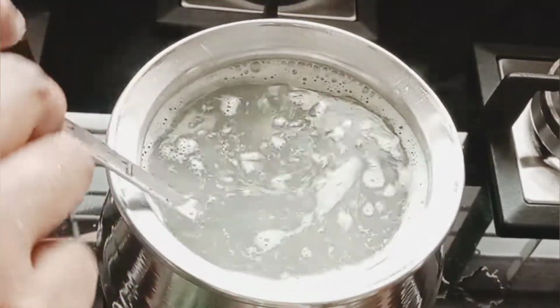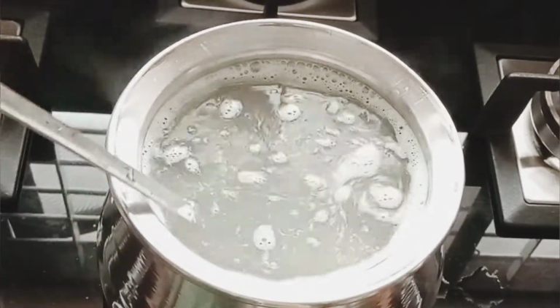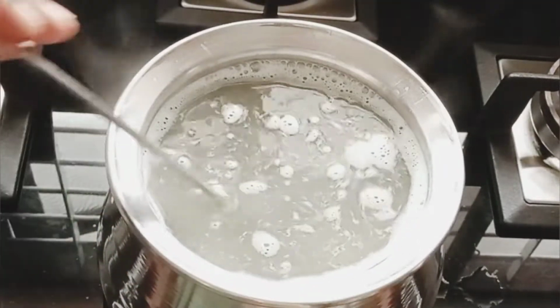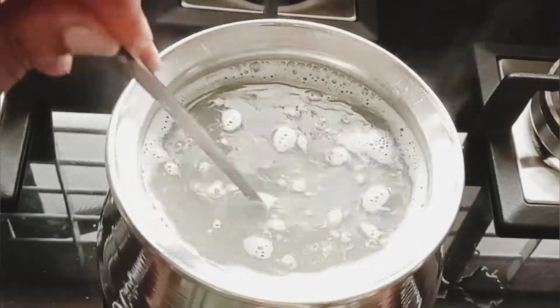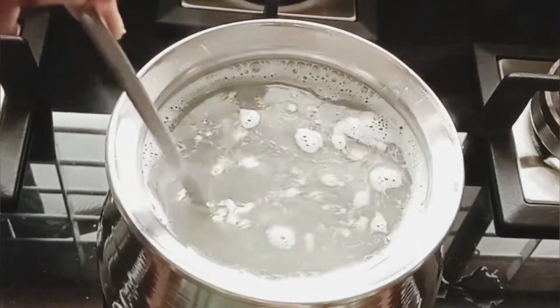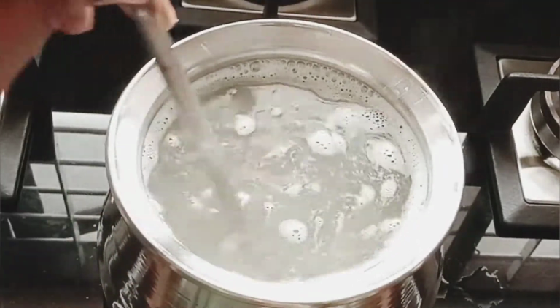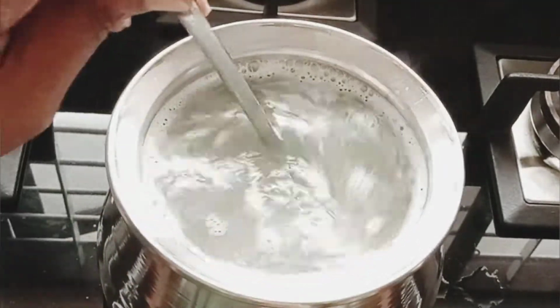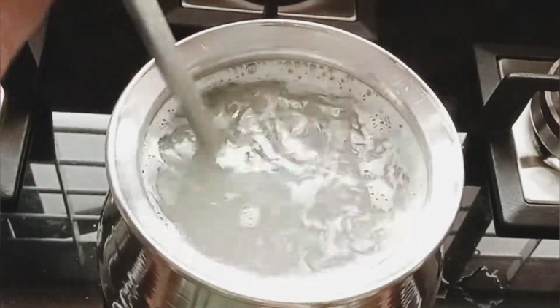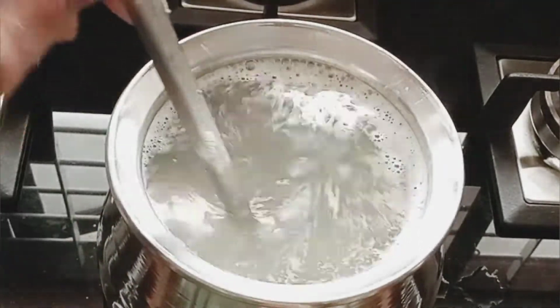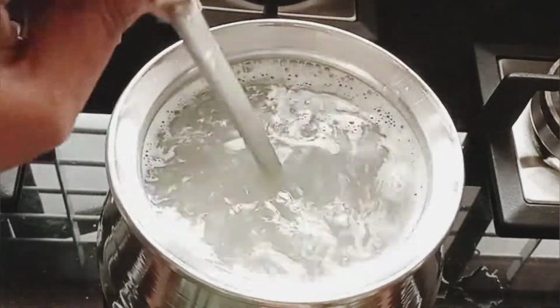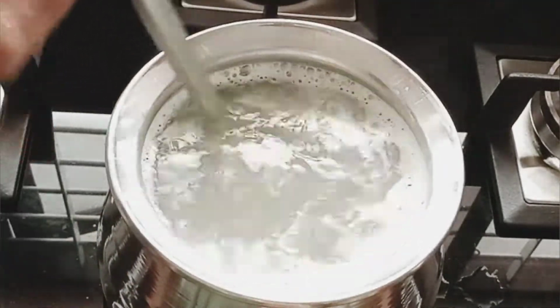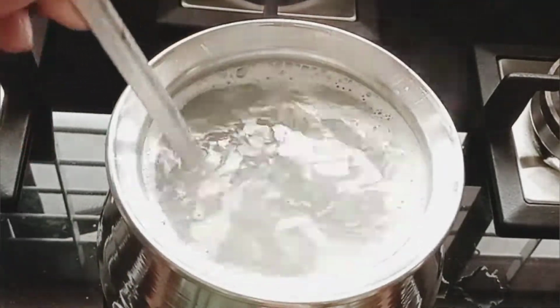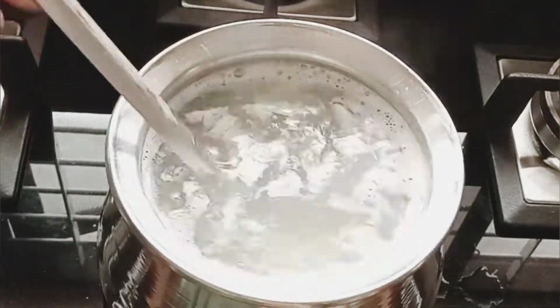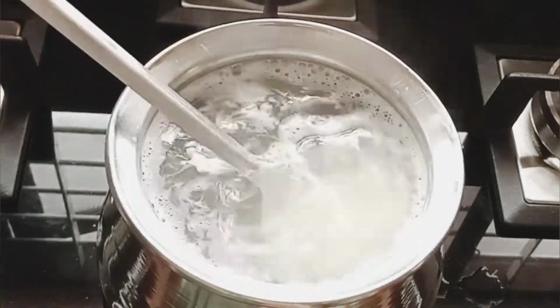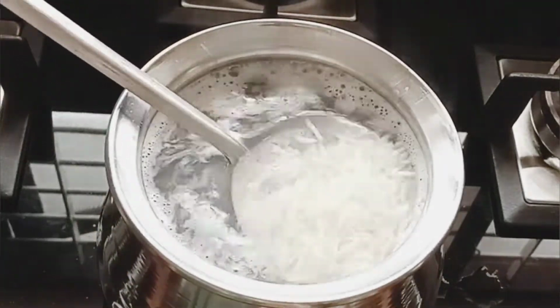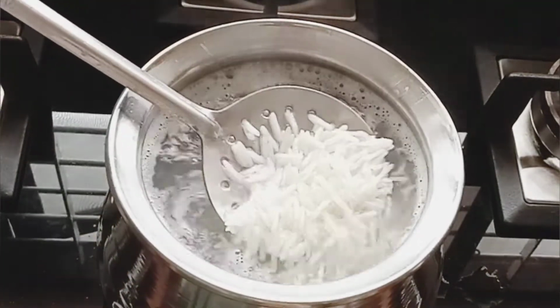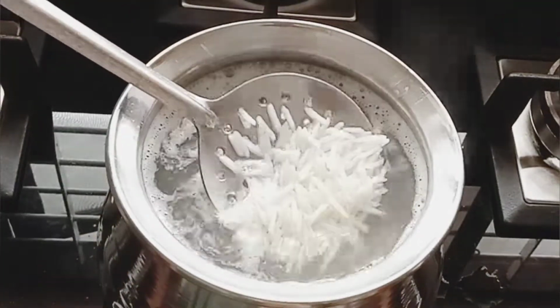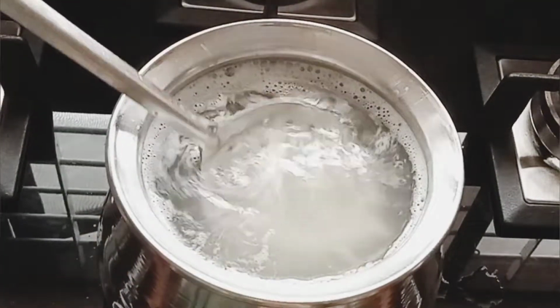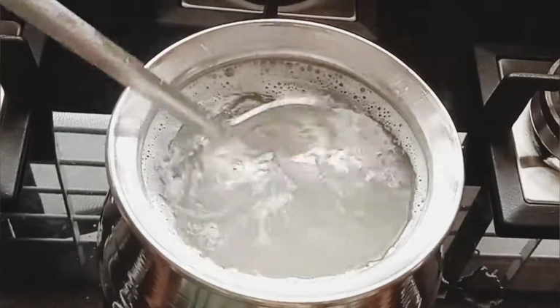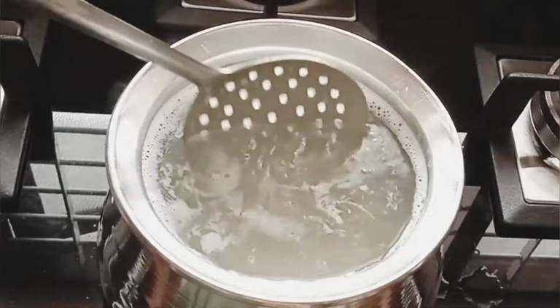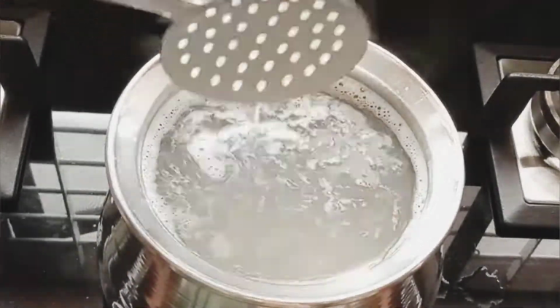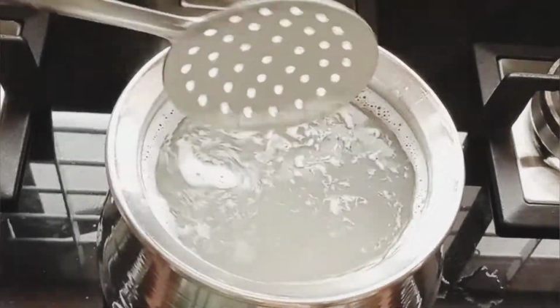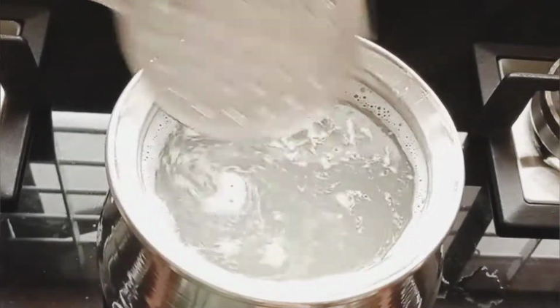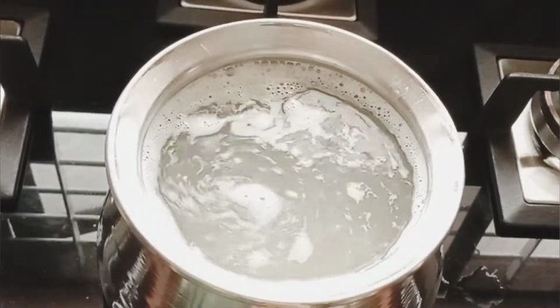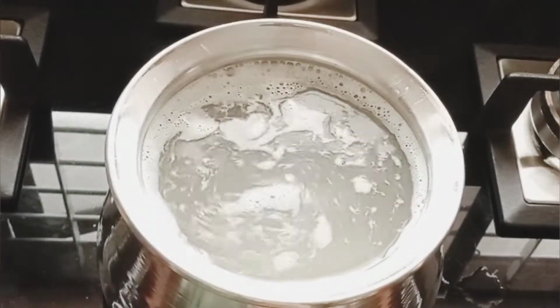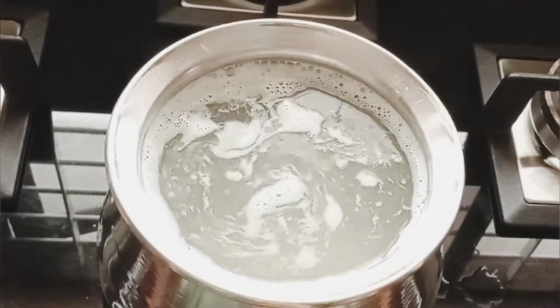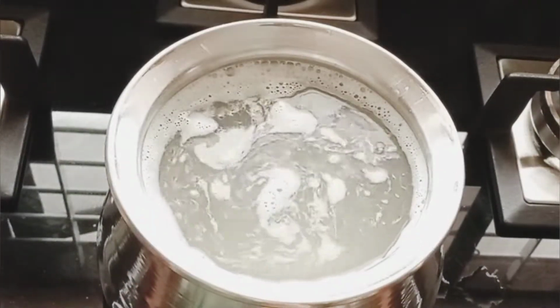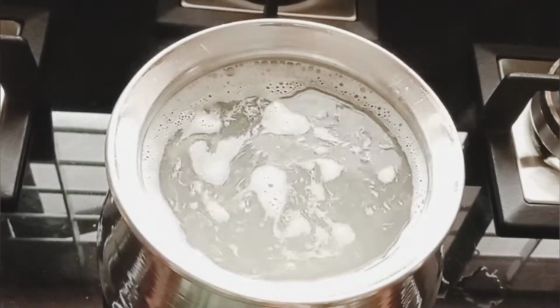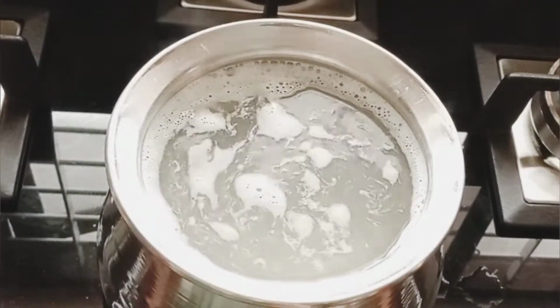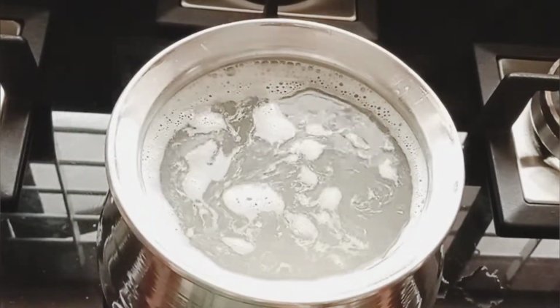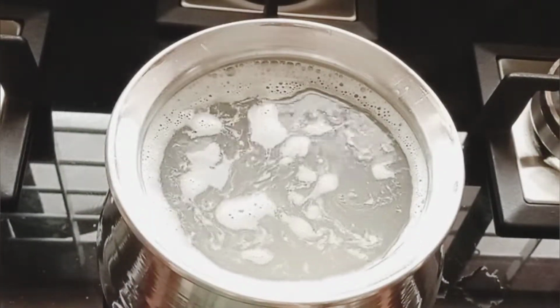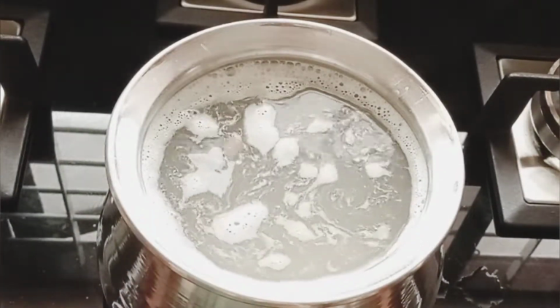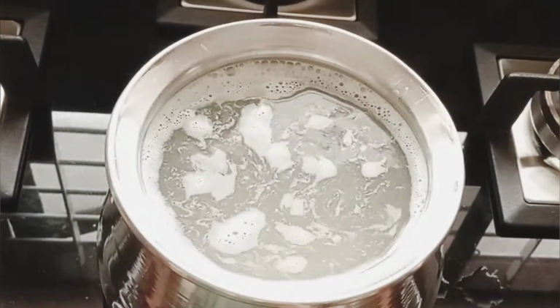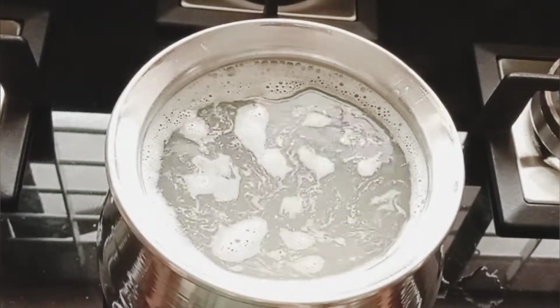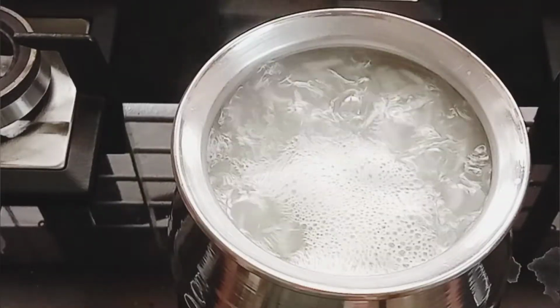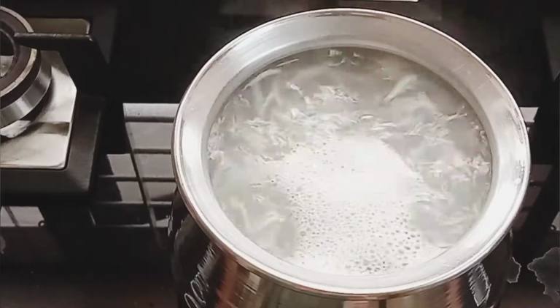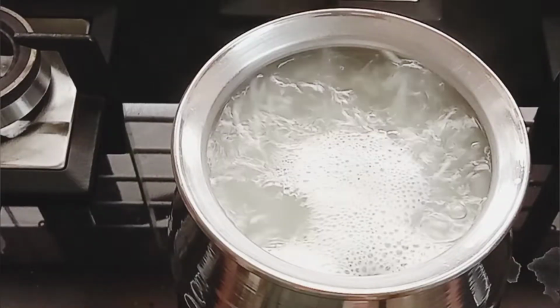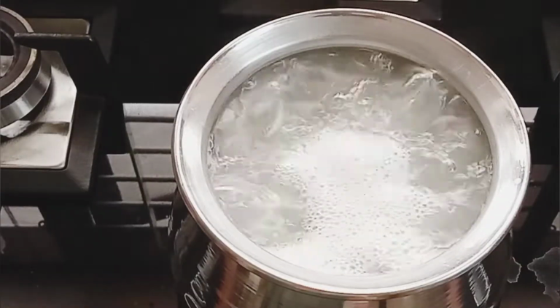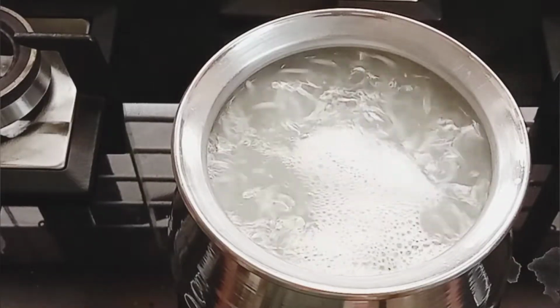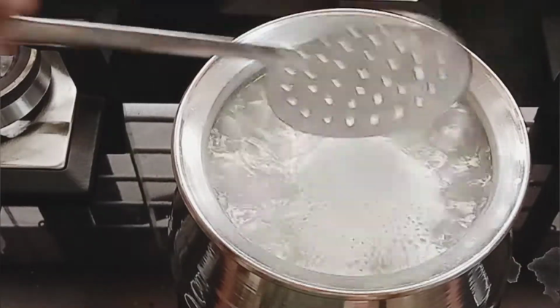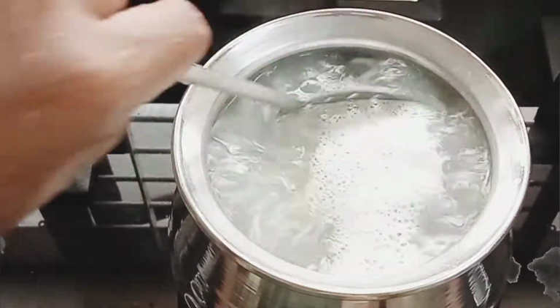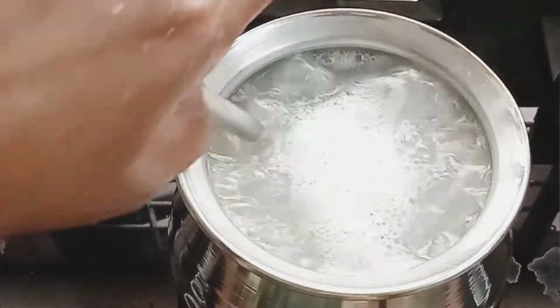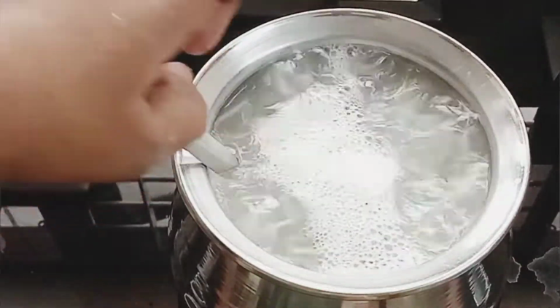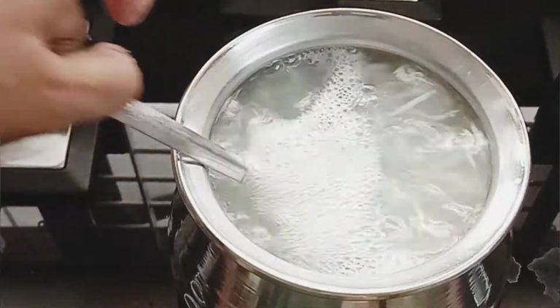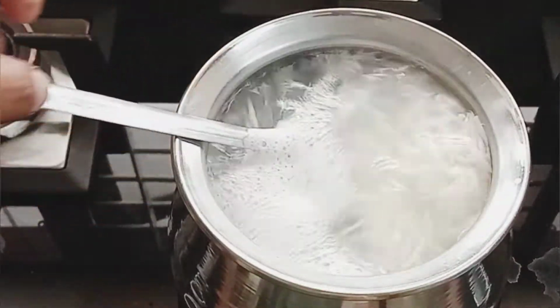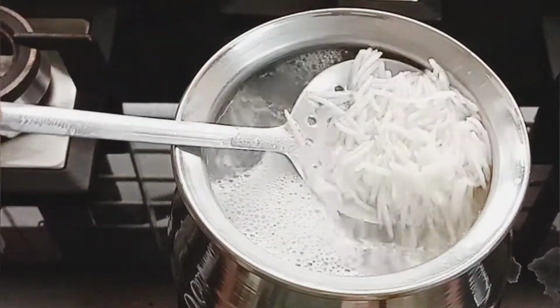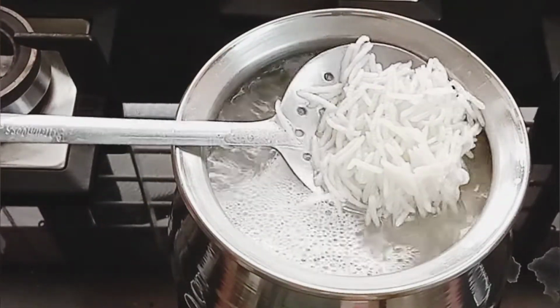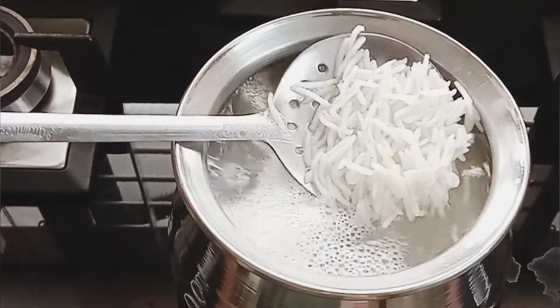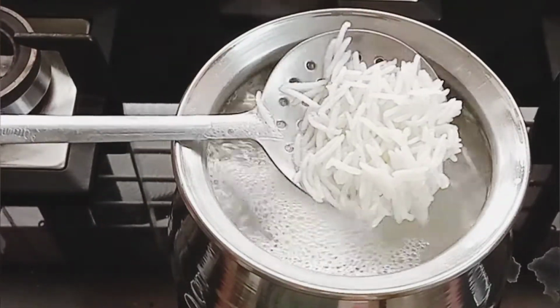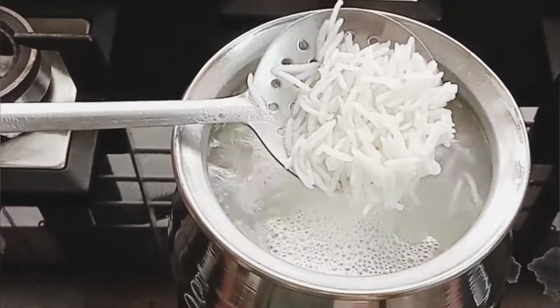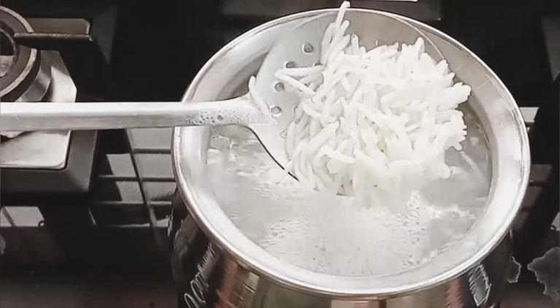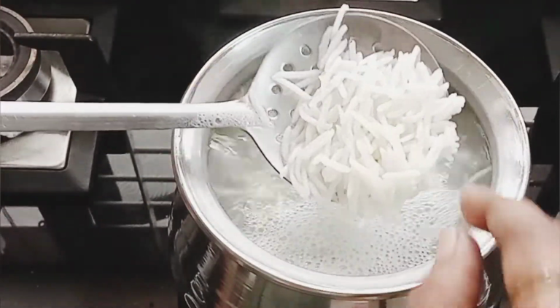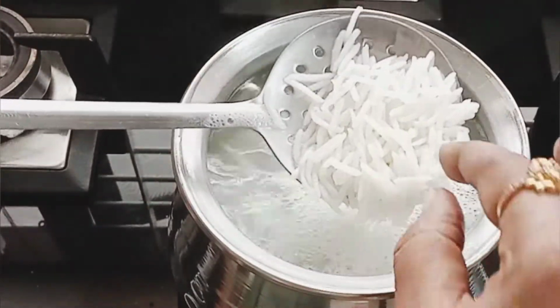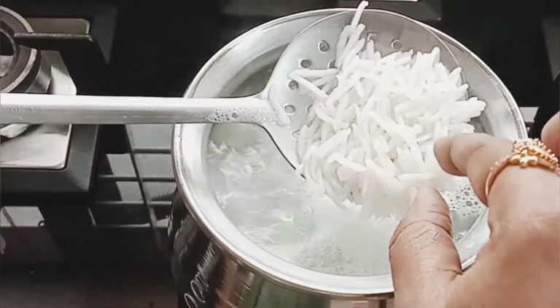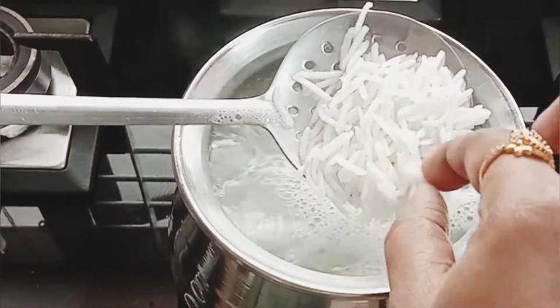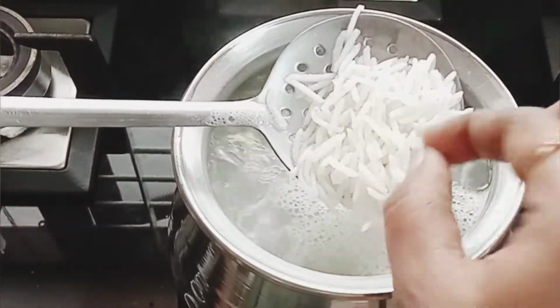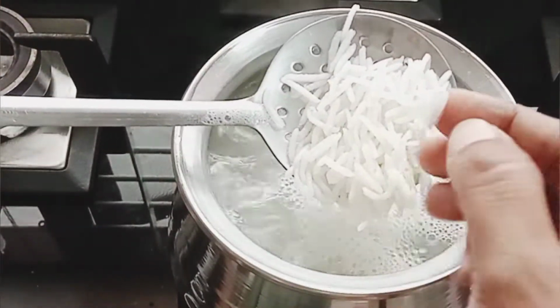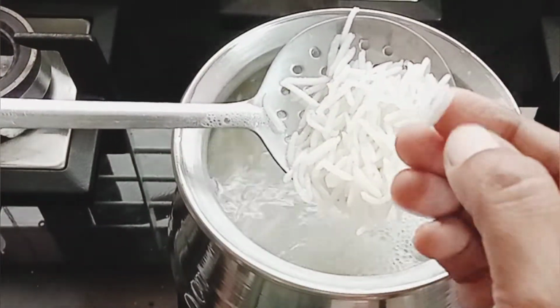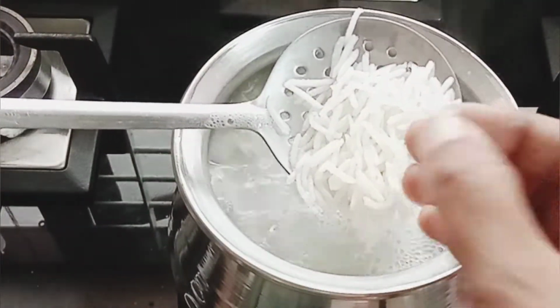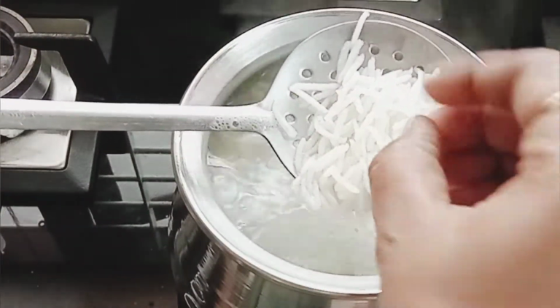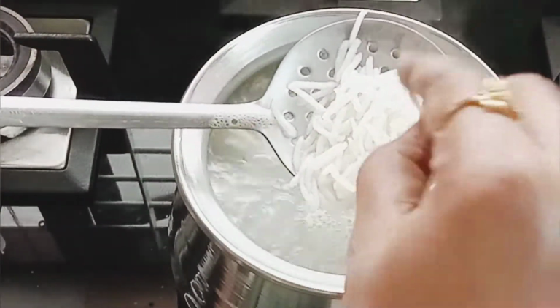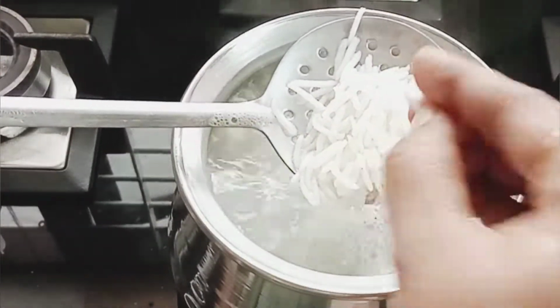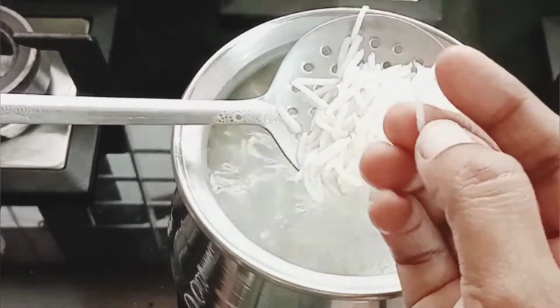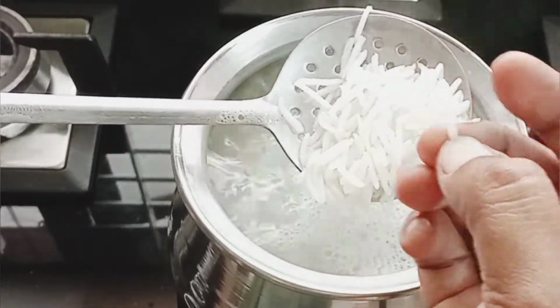Once the rice is ready, we can cook that rice.